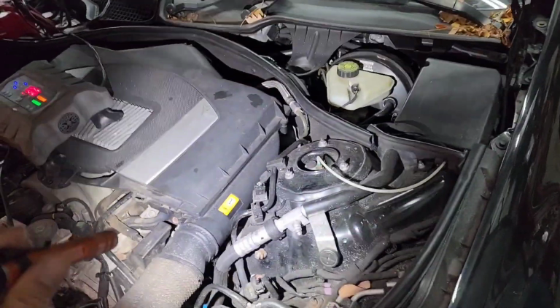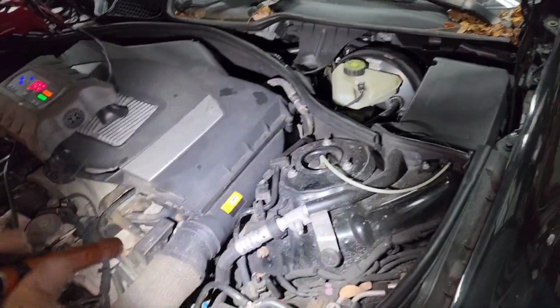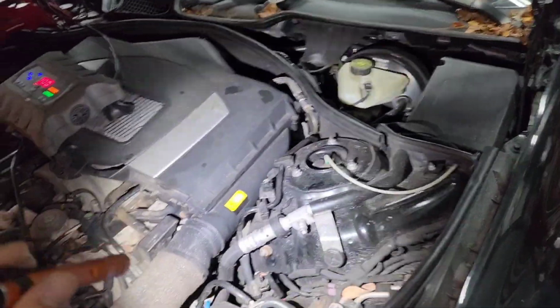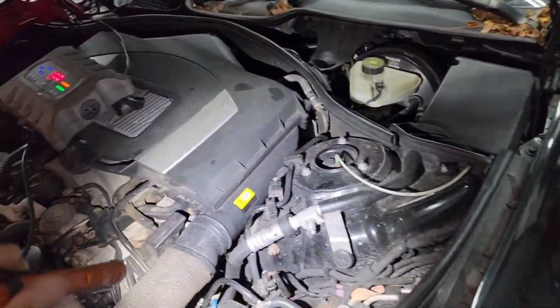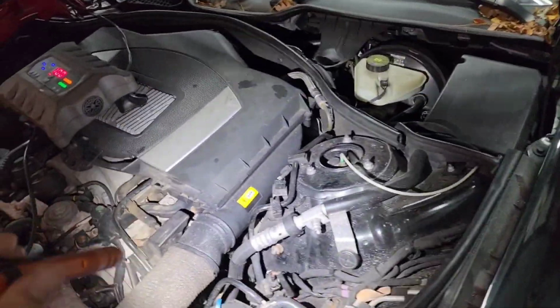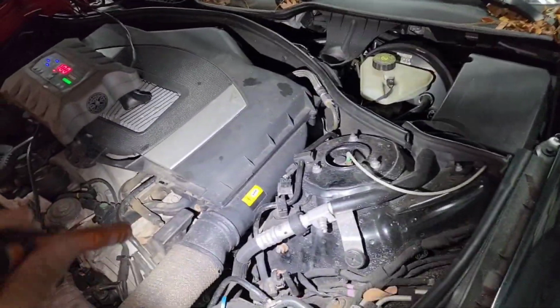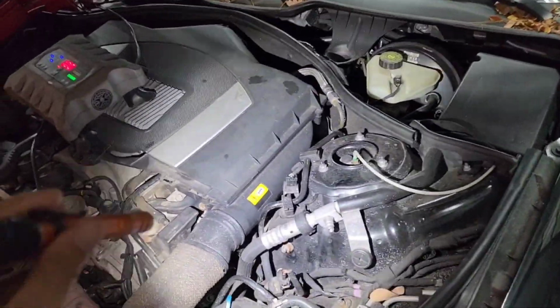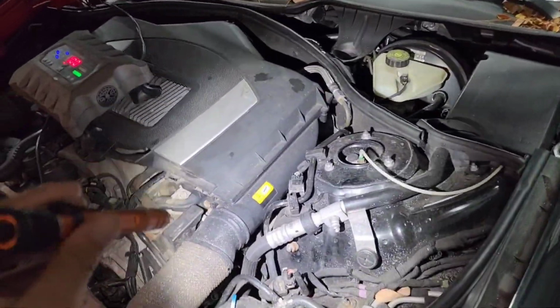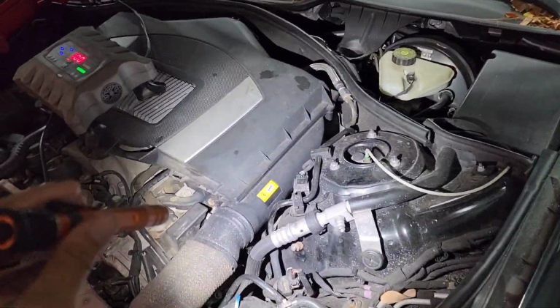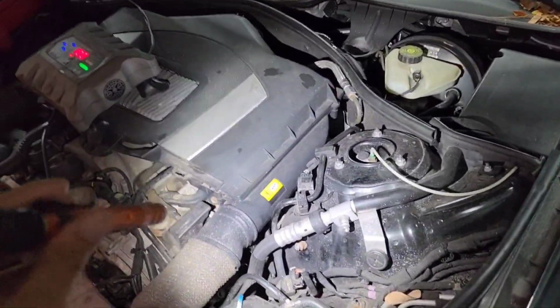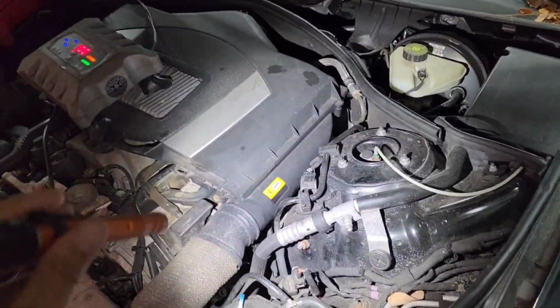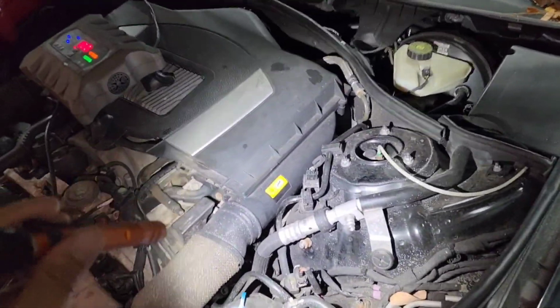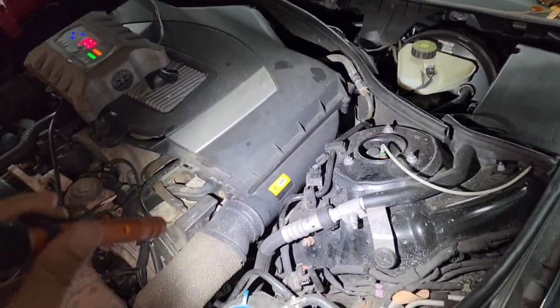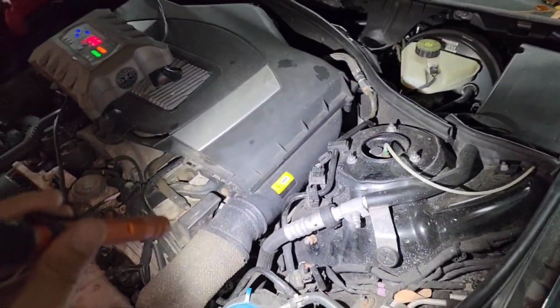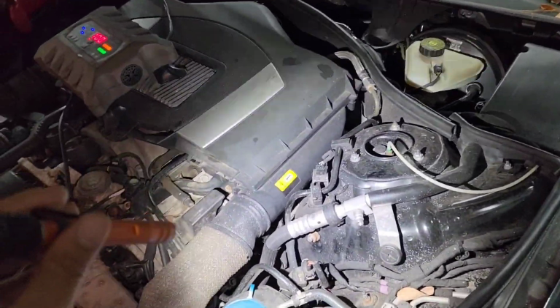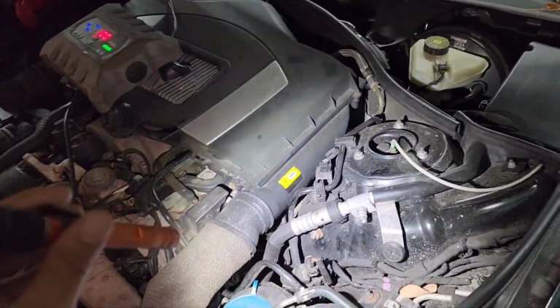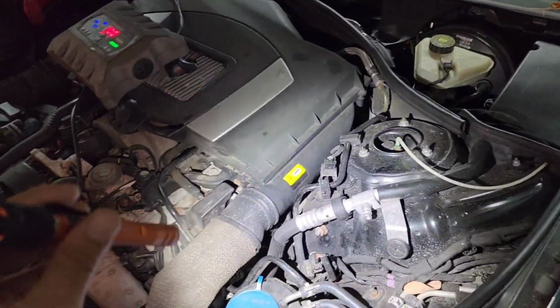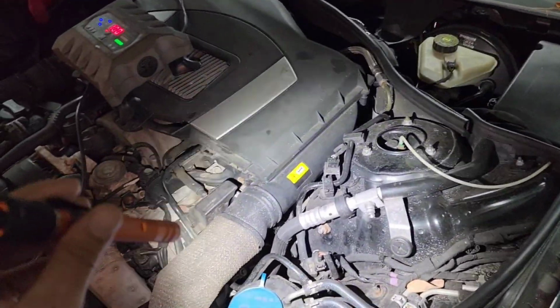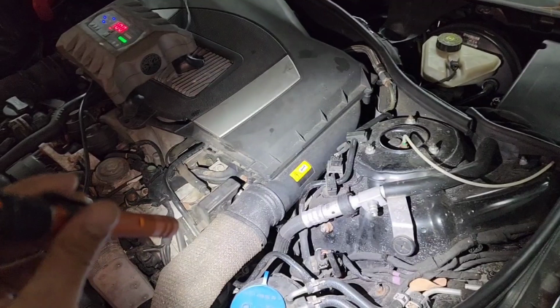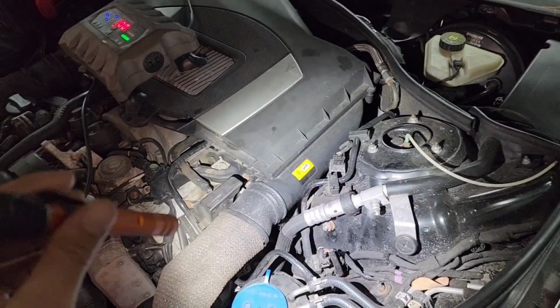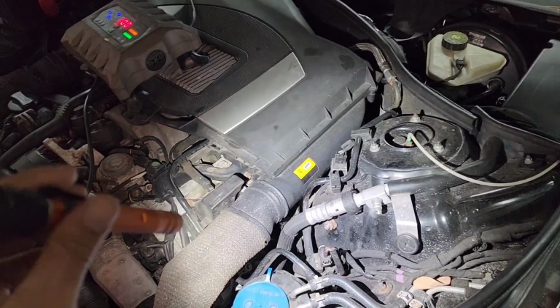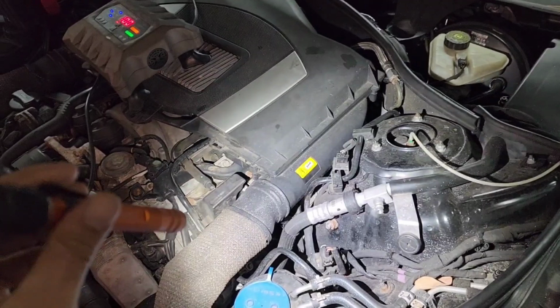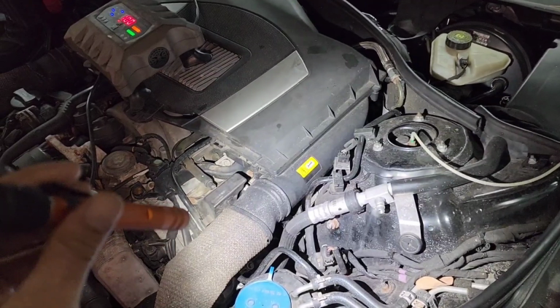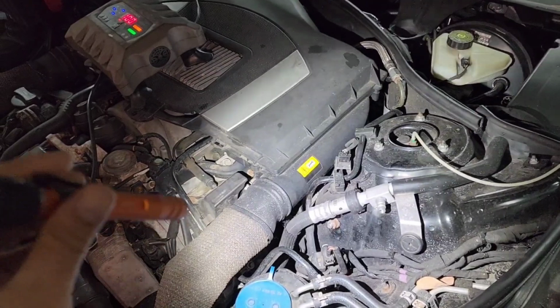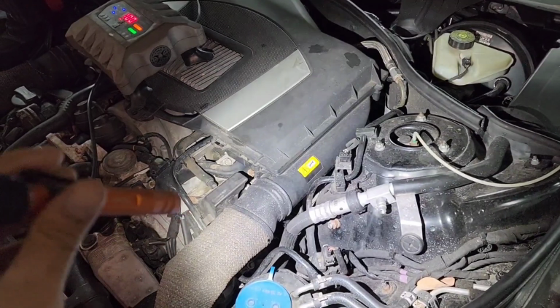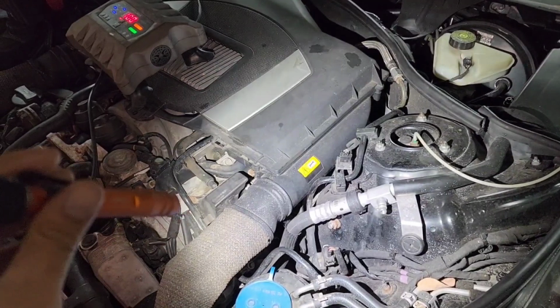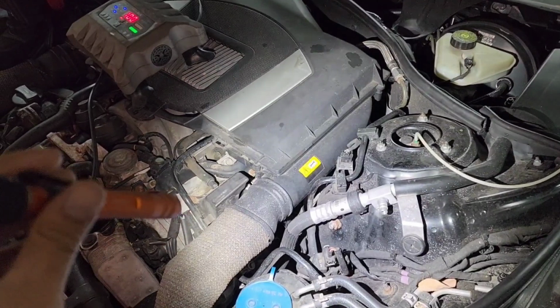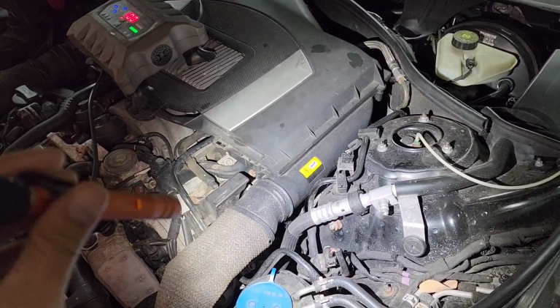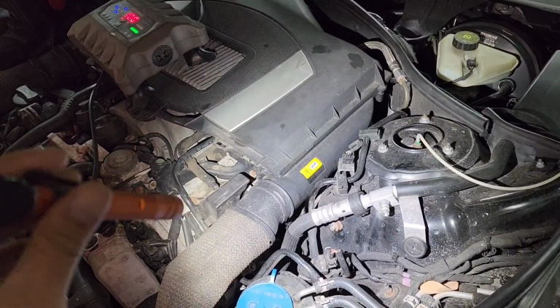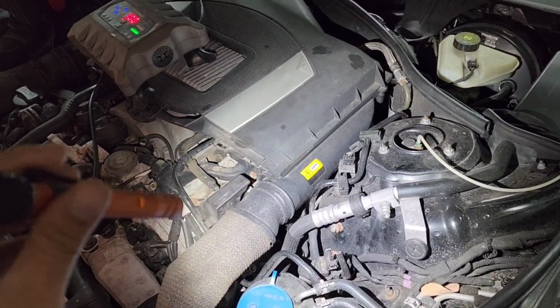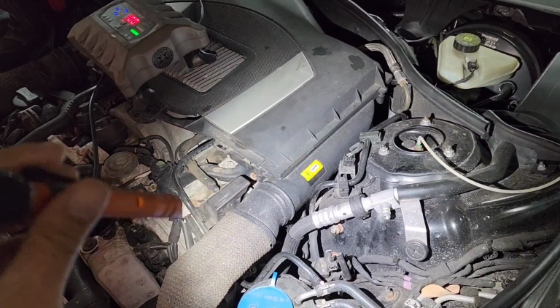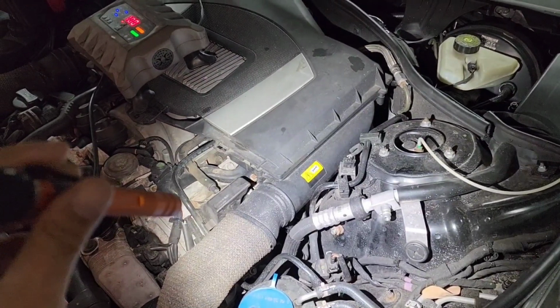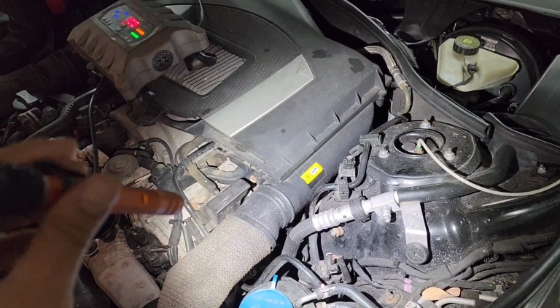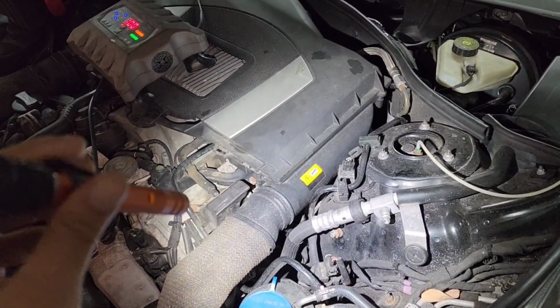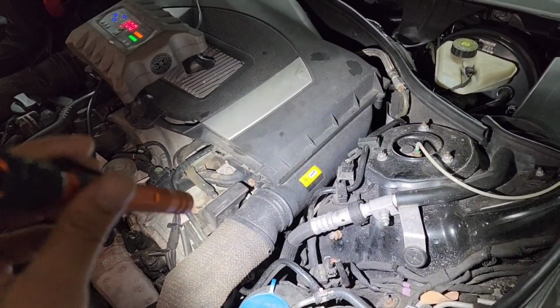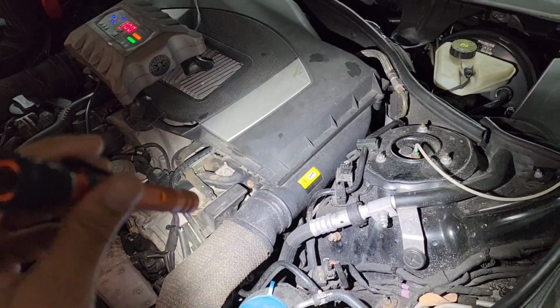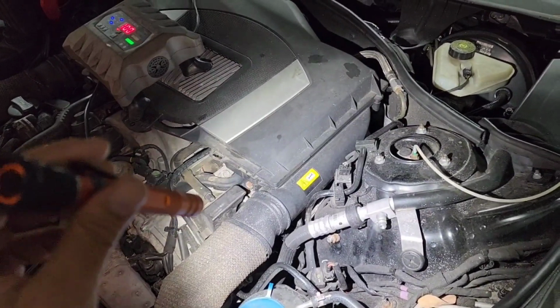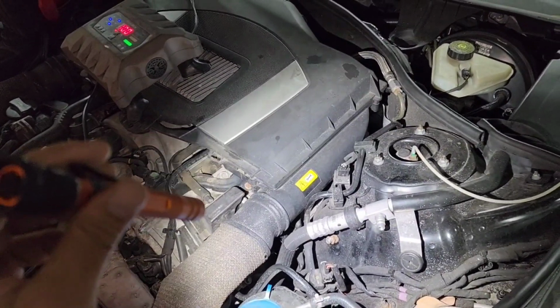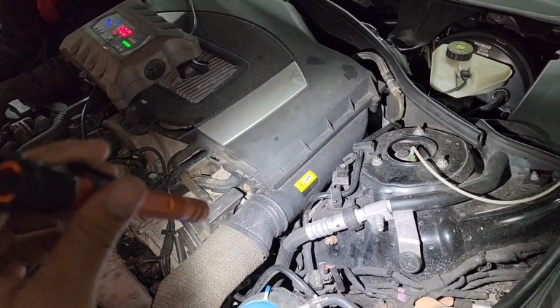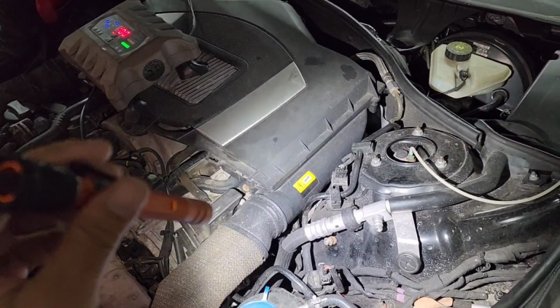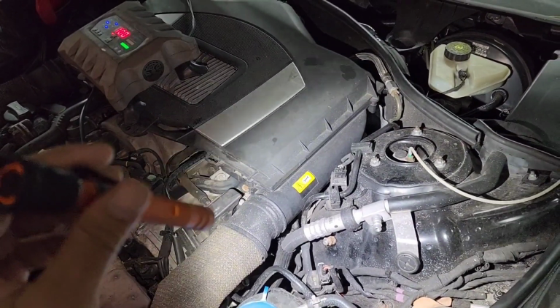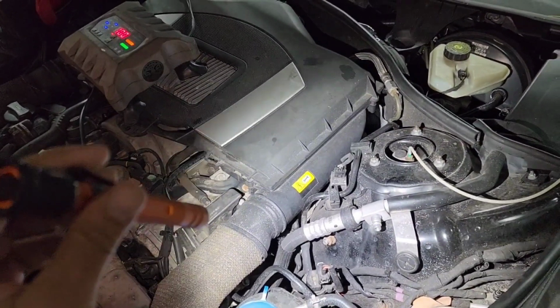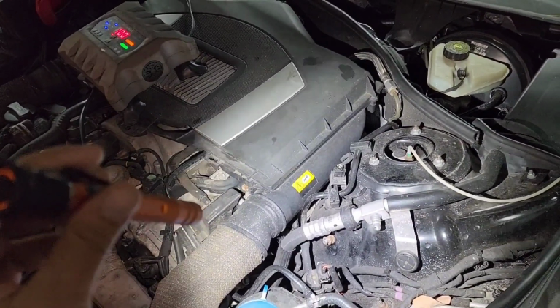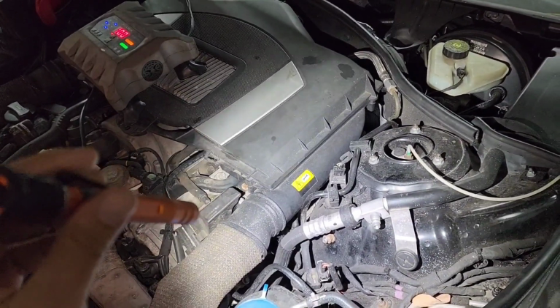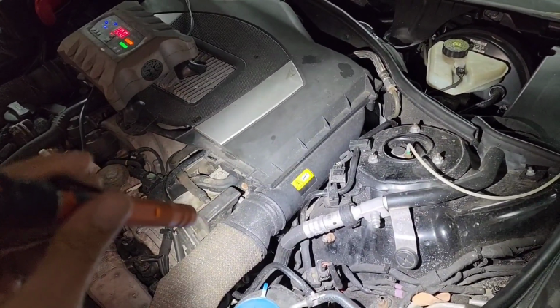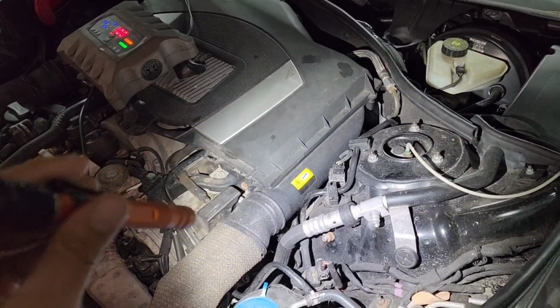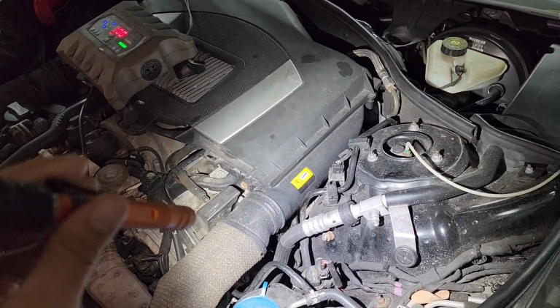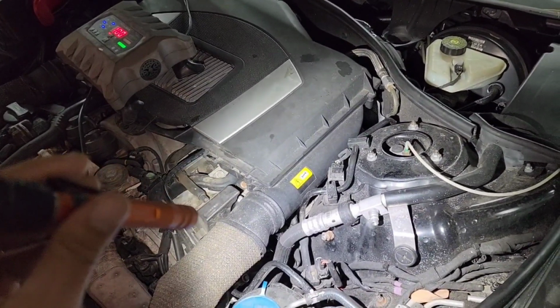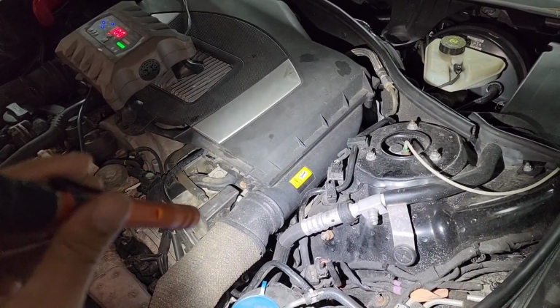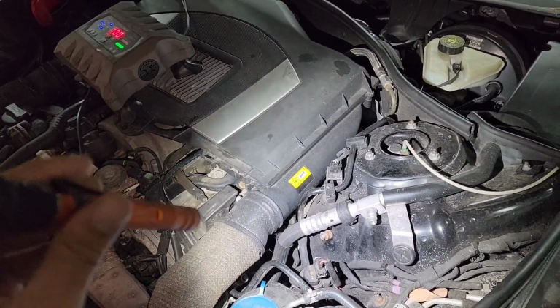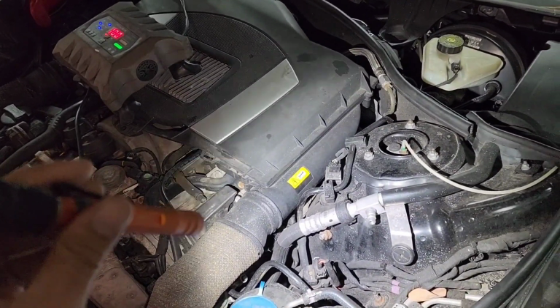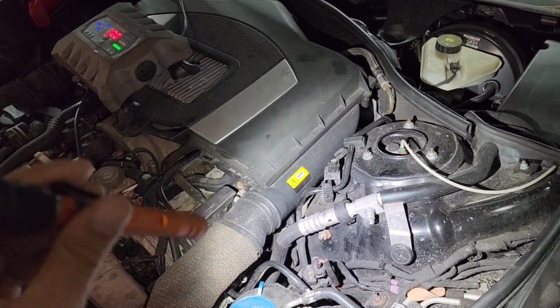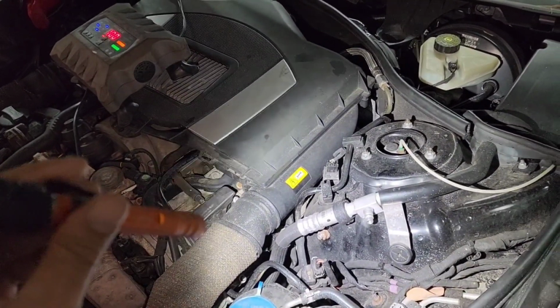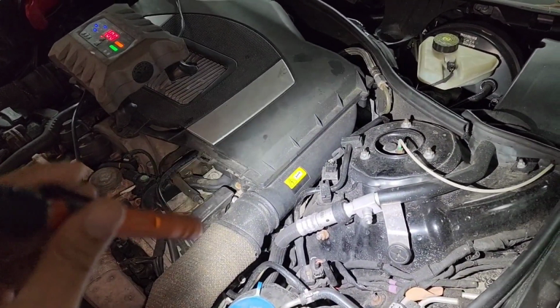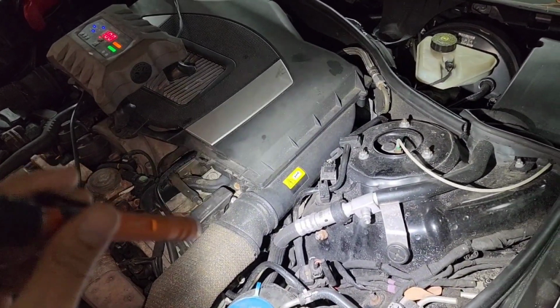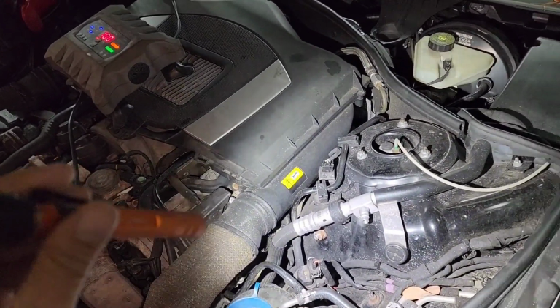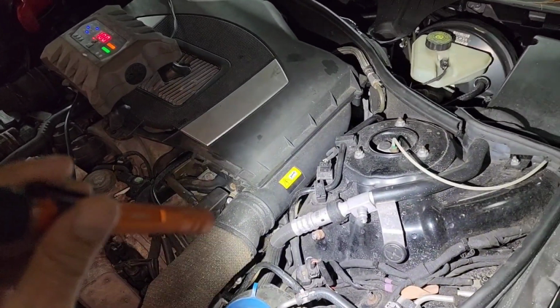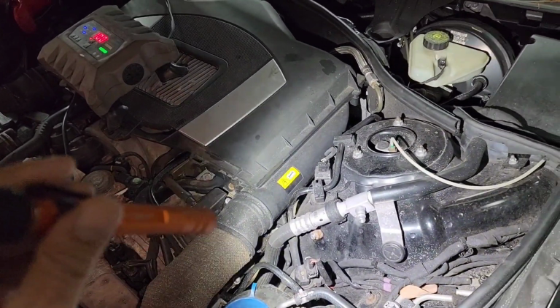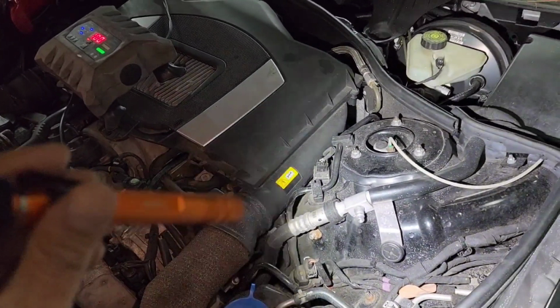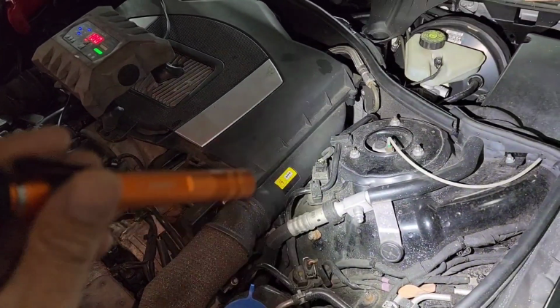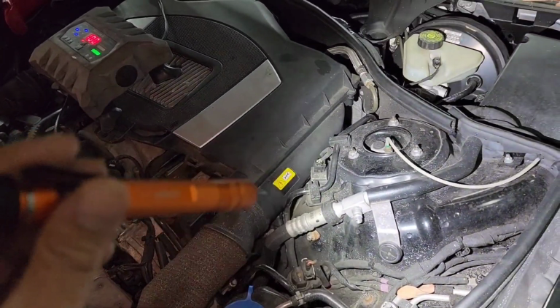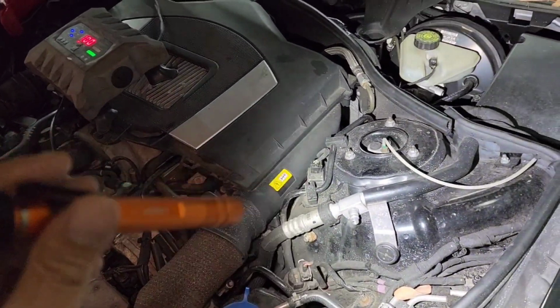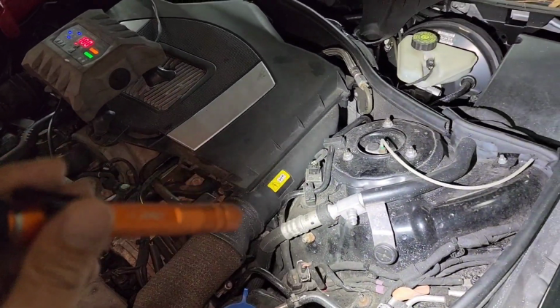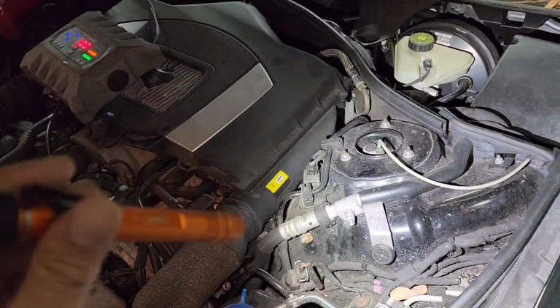I removed one of the ignition coils to see if spark is coming or not — and there was spark.